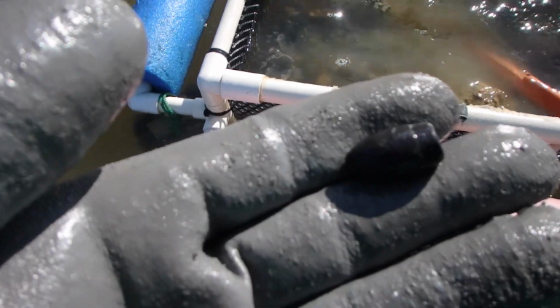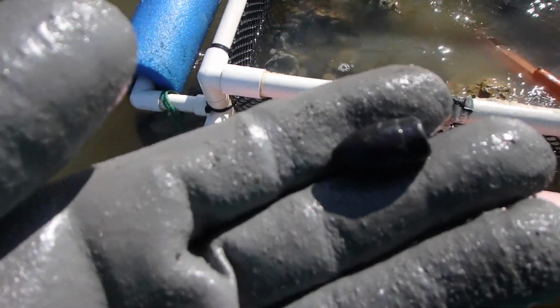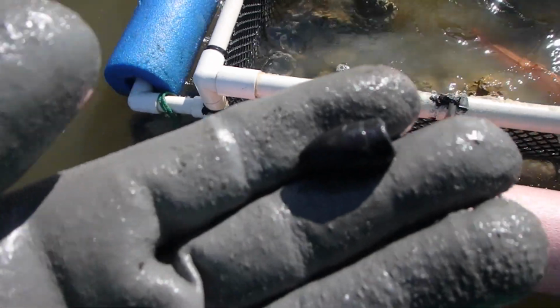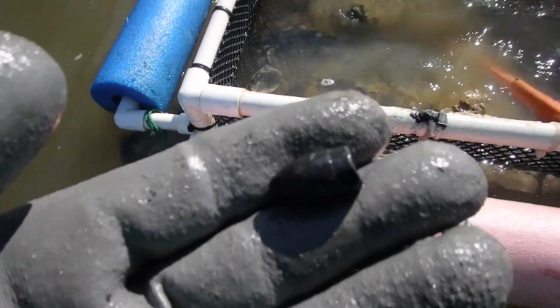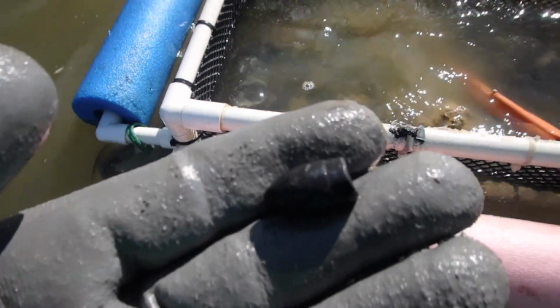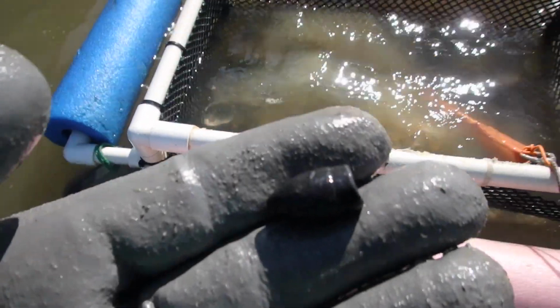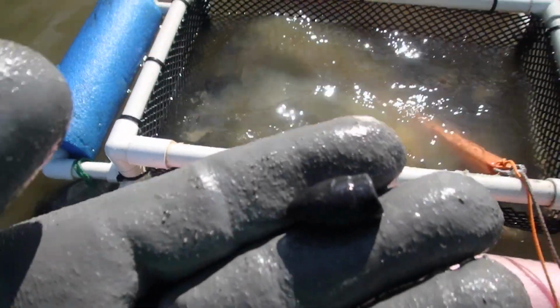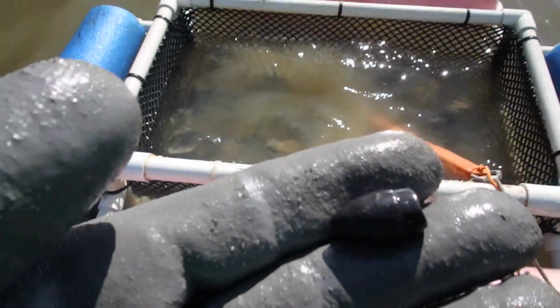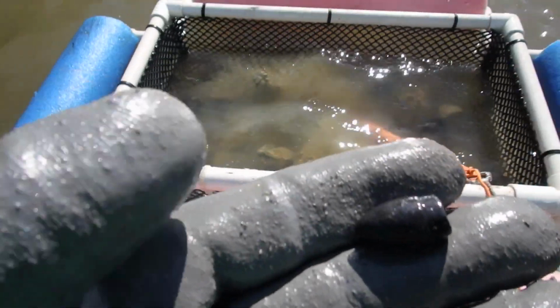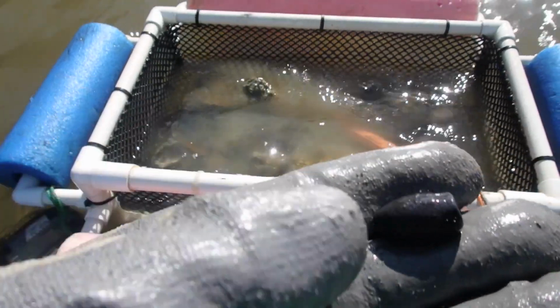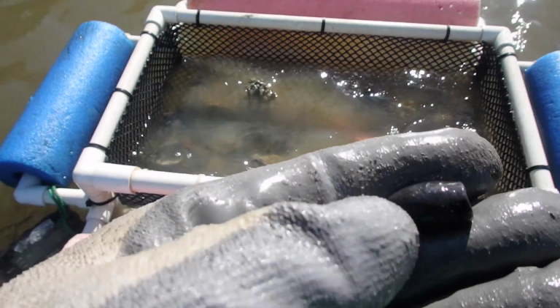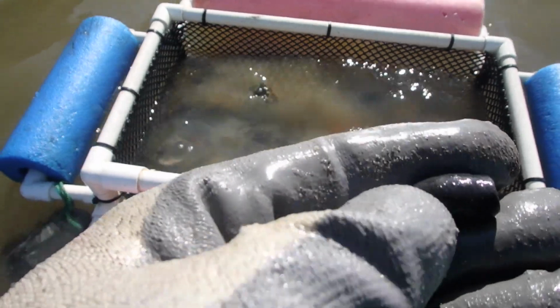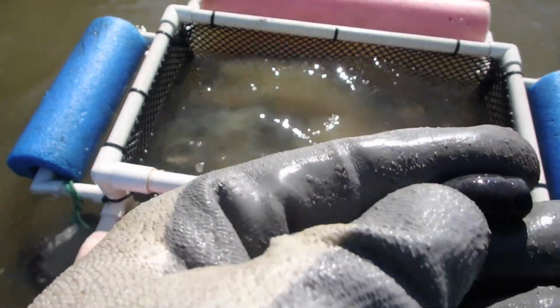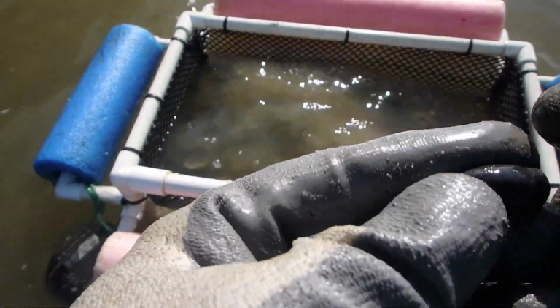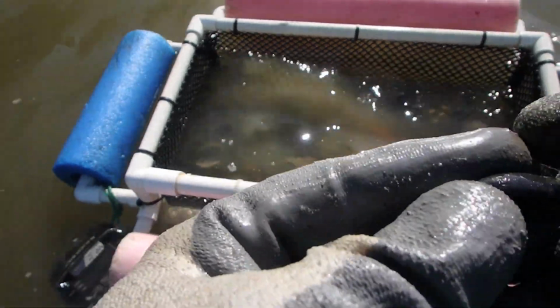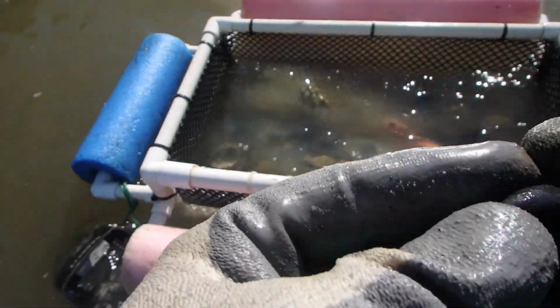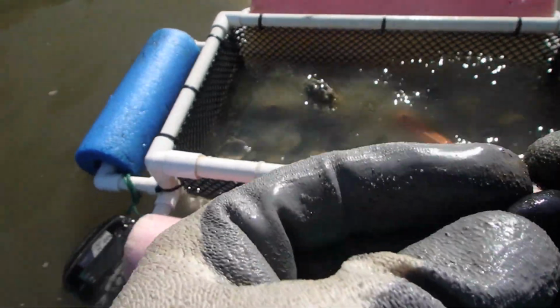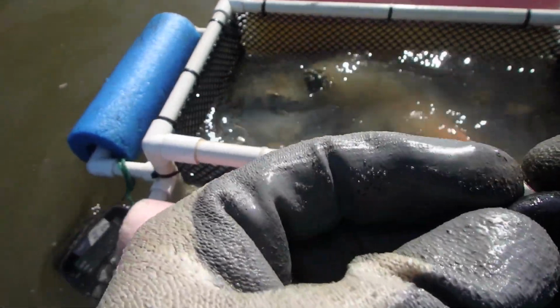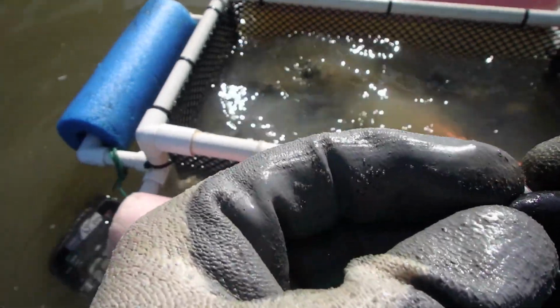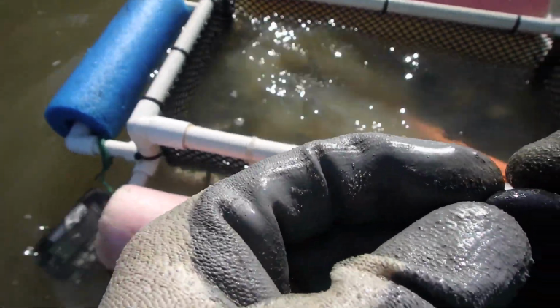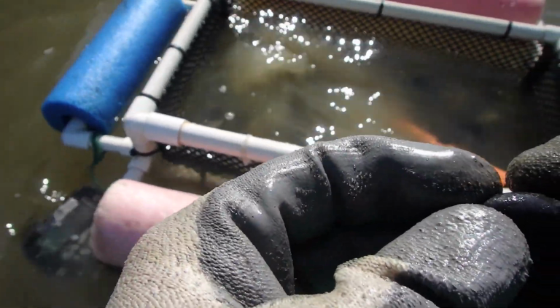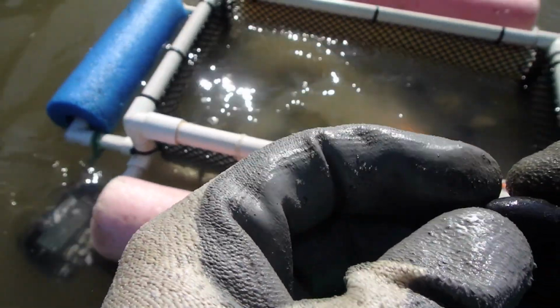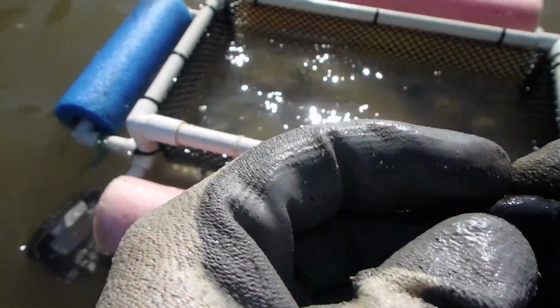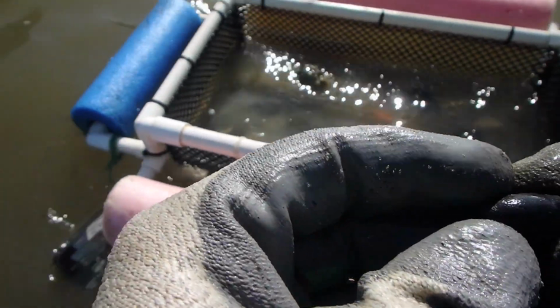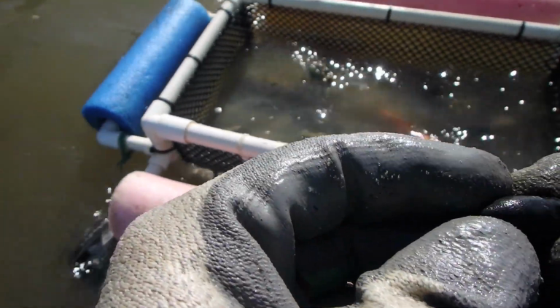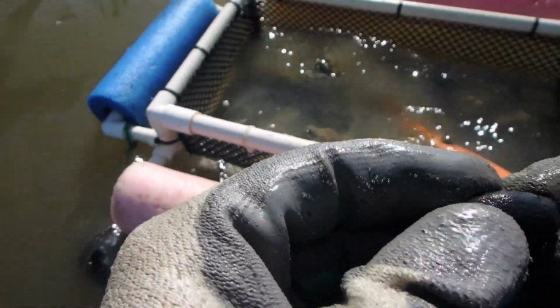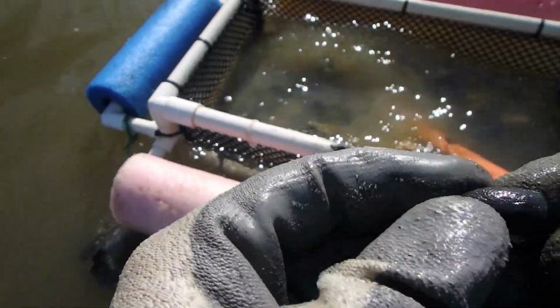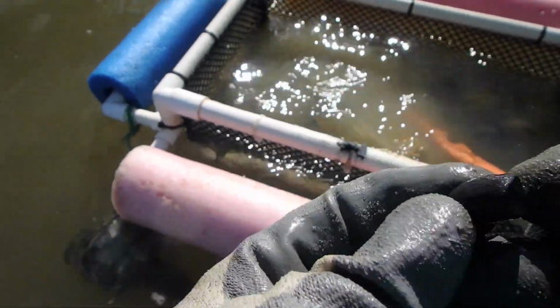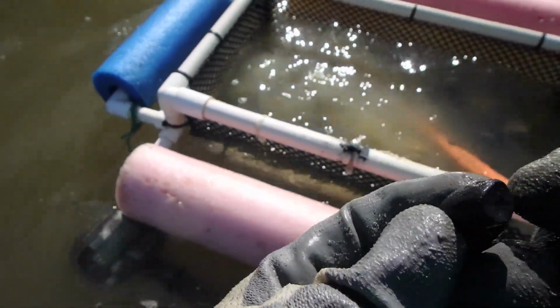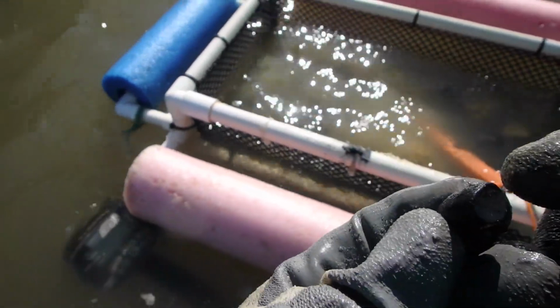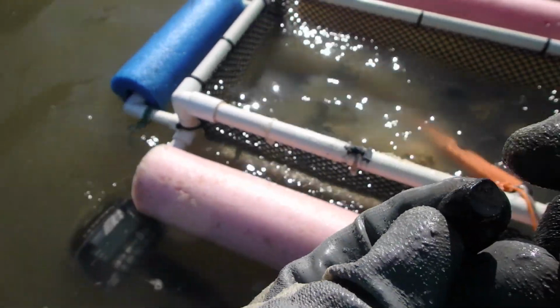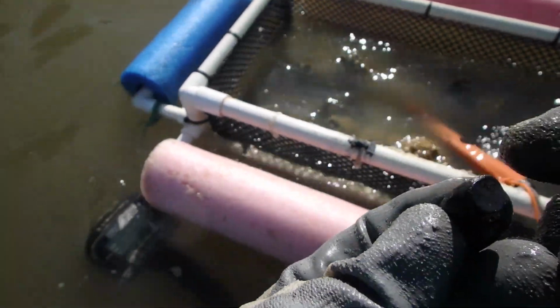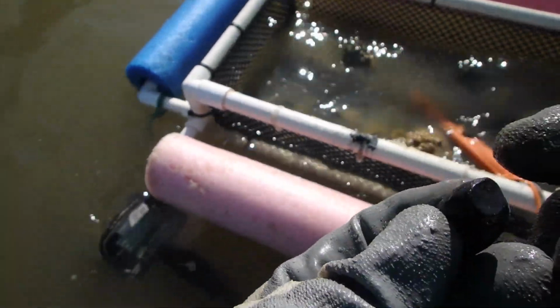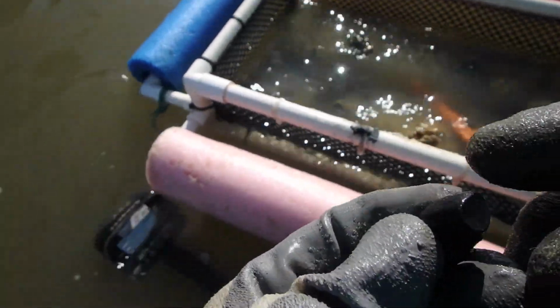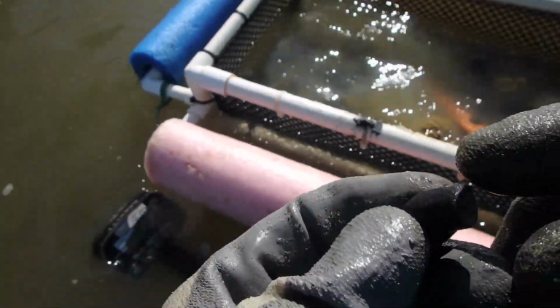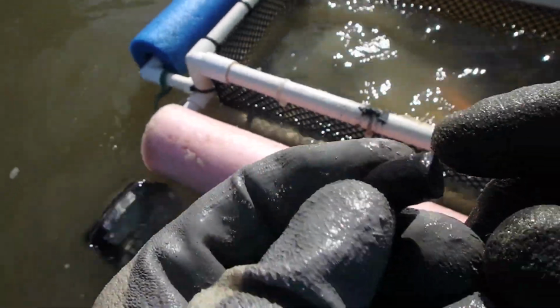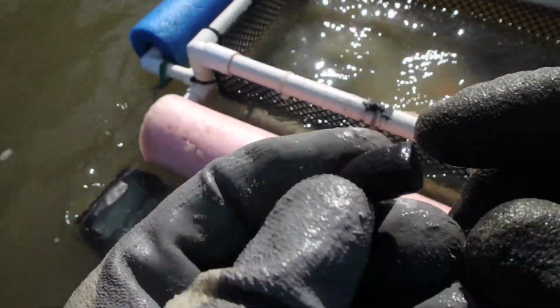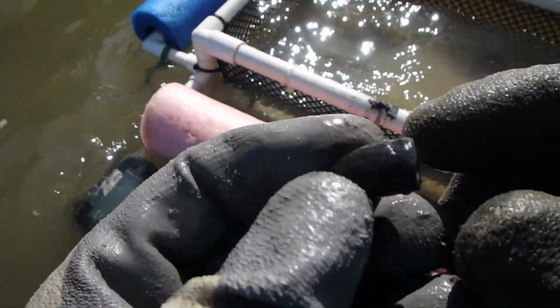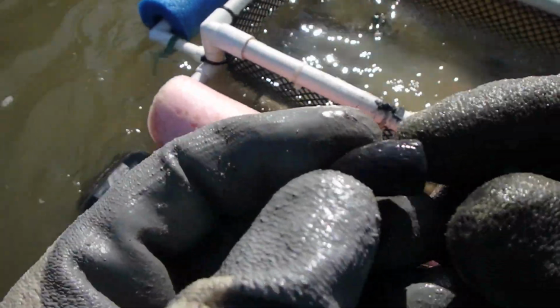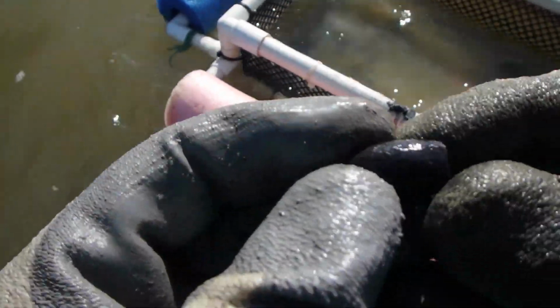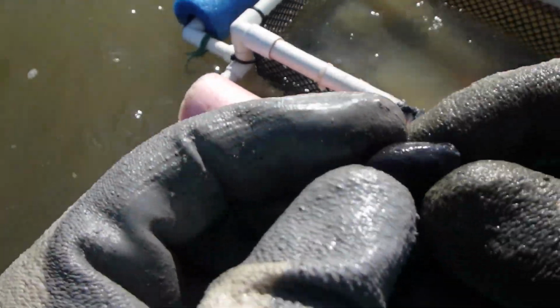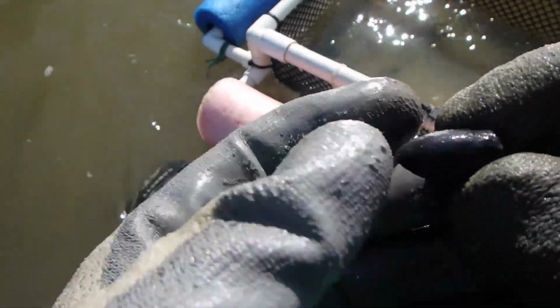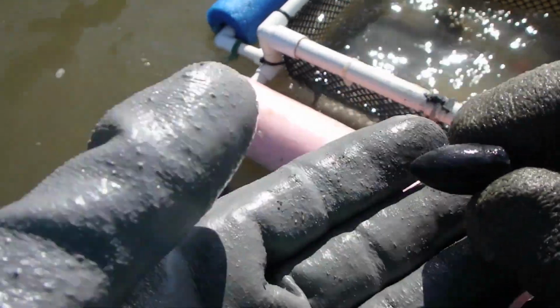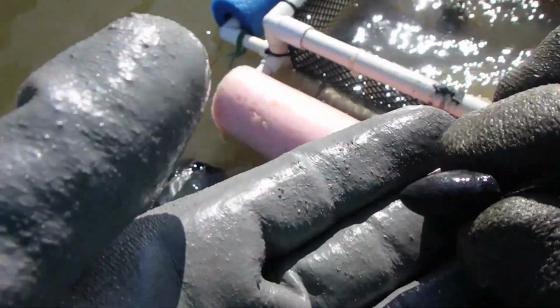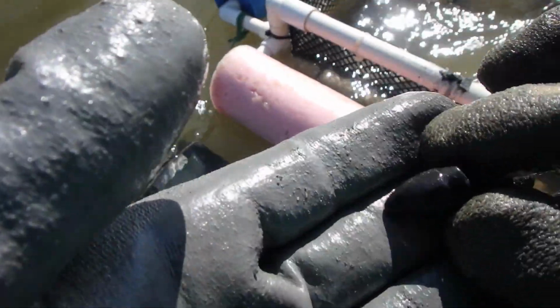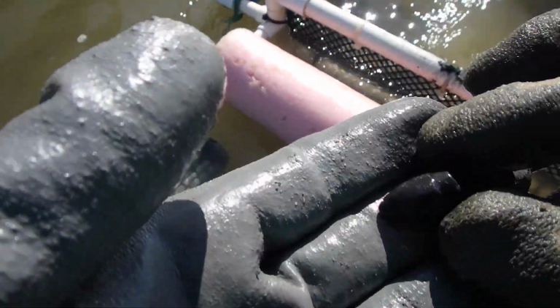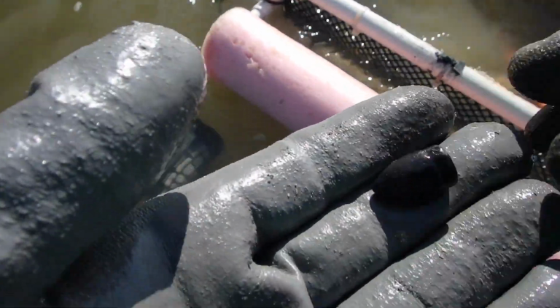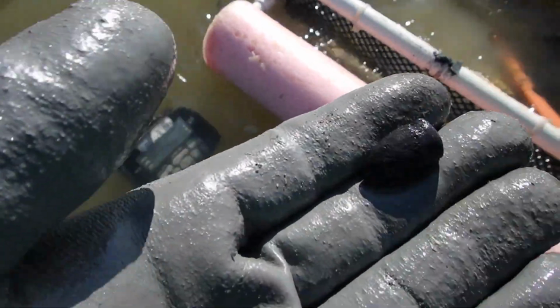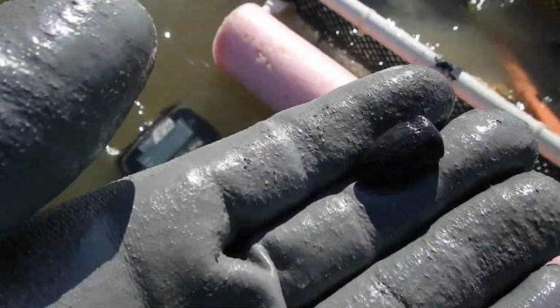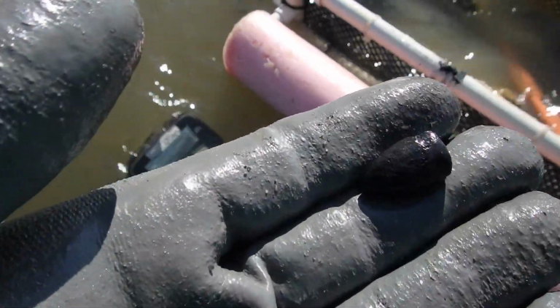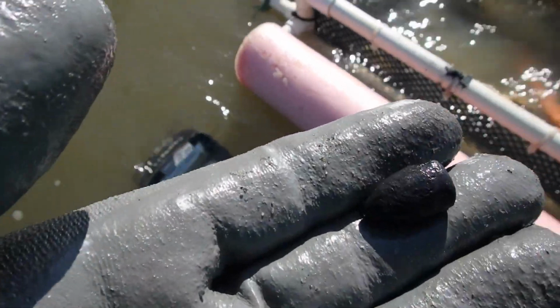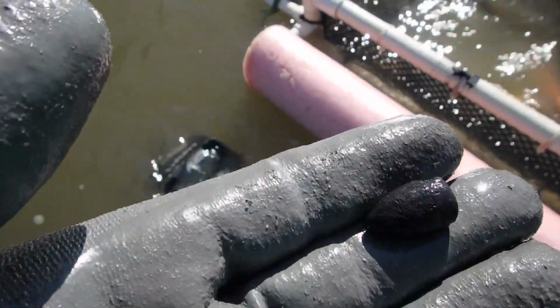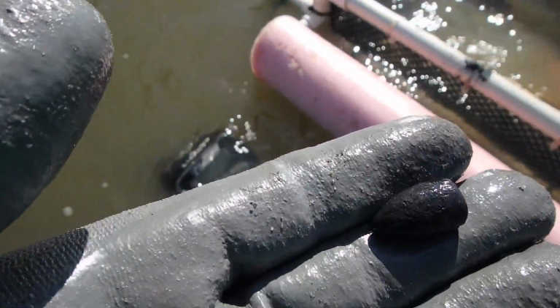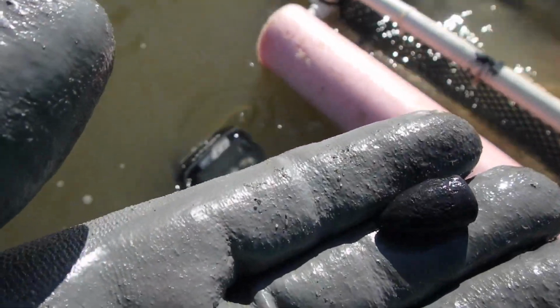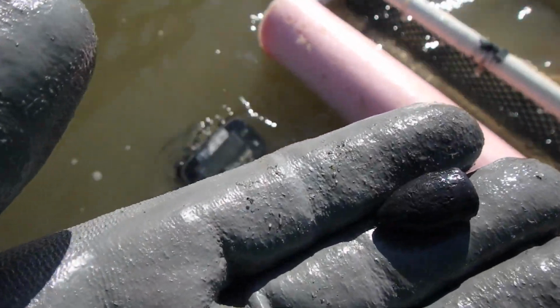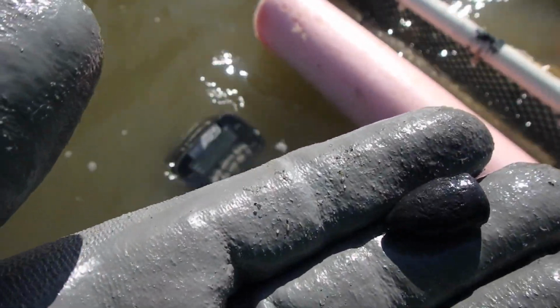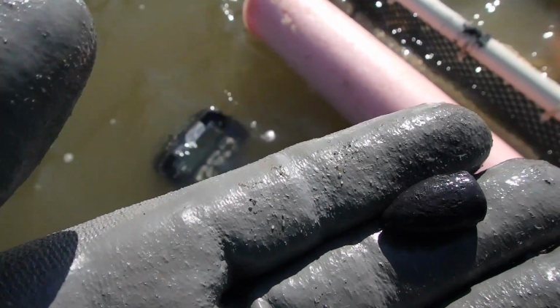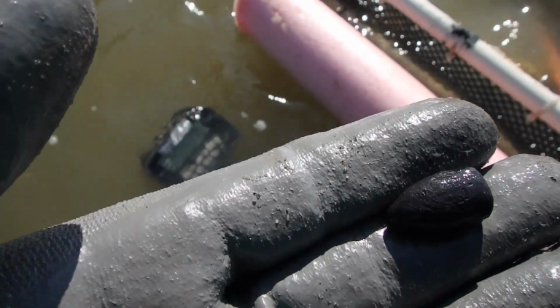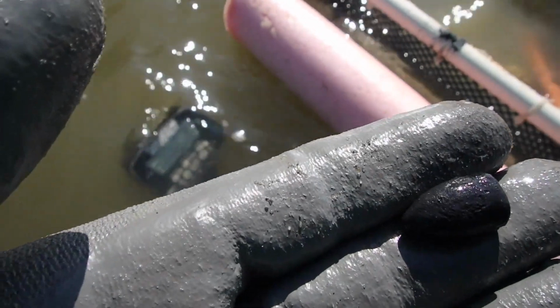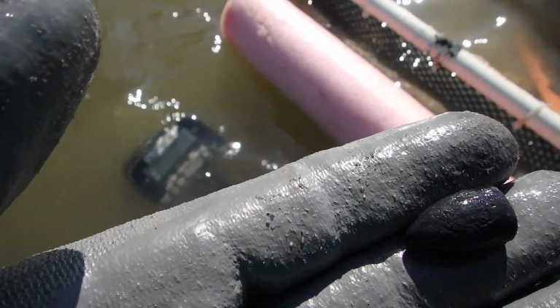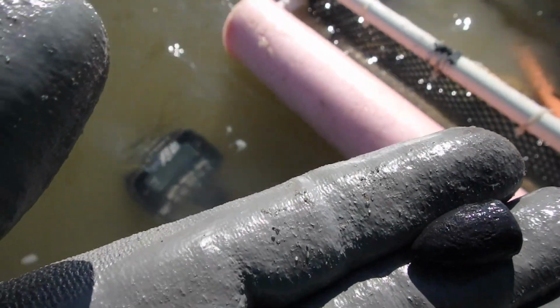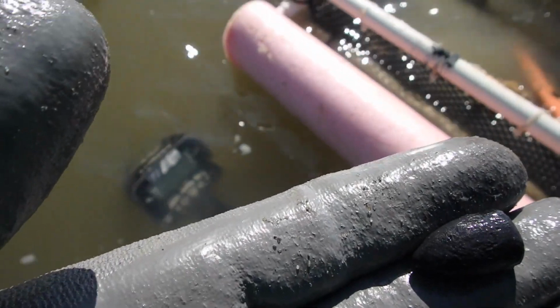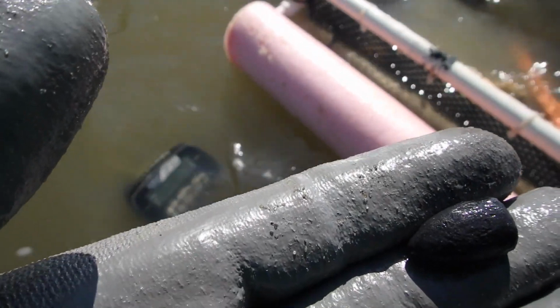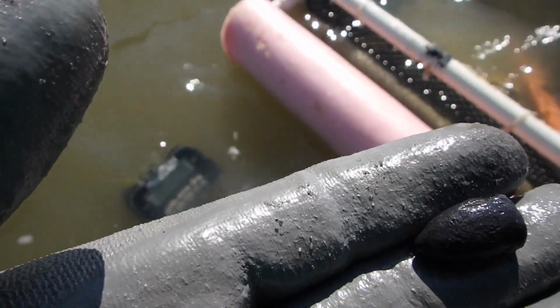We're hitting some Civil War bullets. Nice little pistol bullet right there. Look at that. That's awesome. Keep moving.